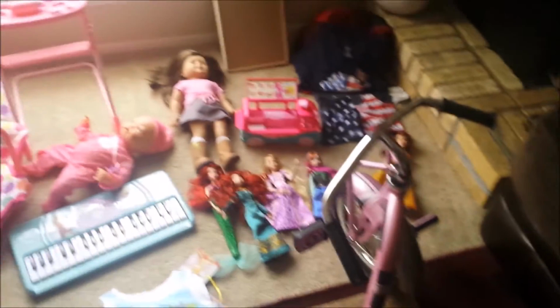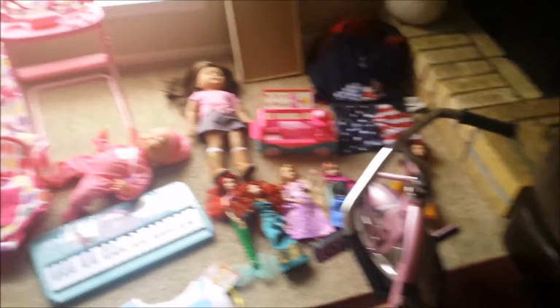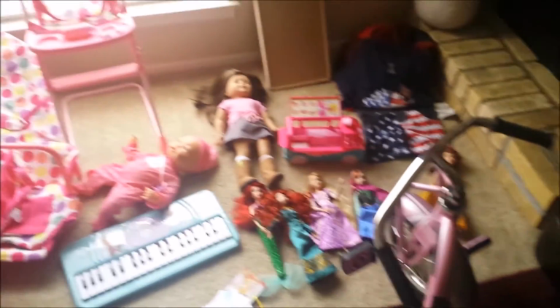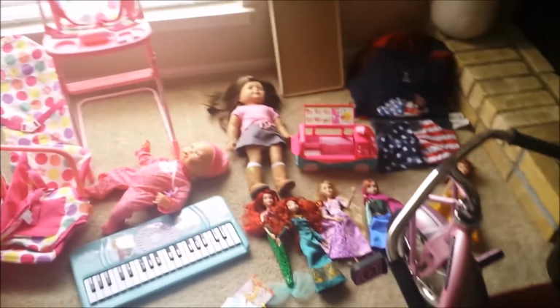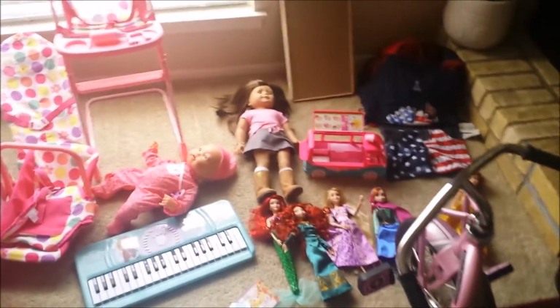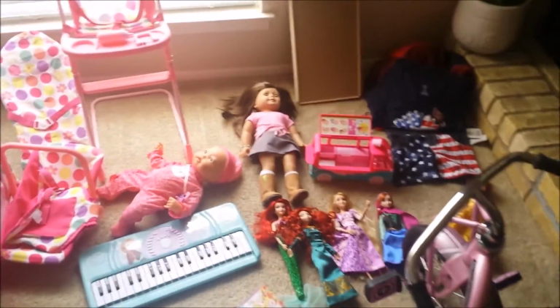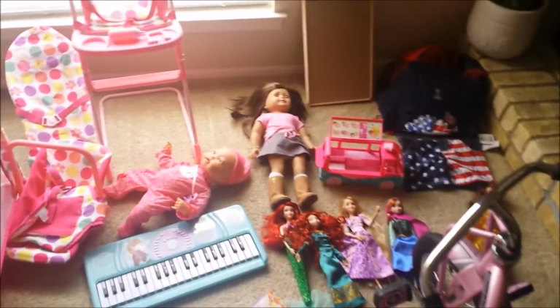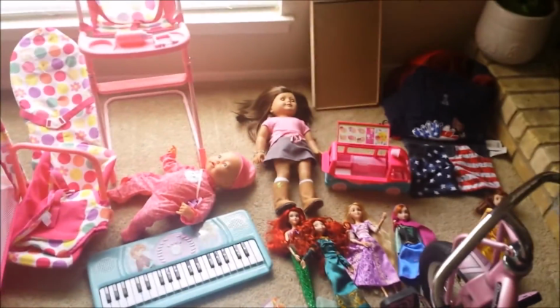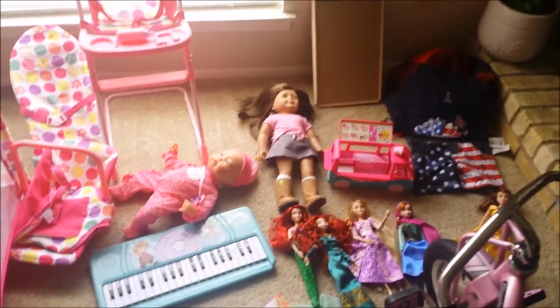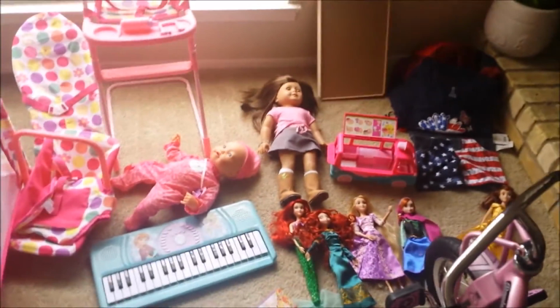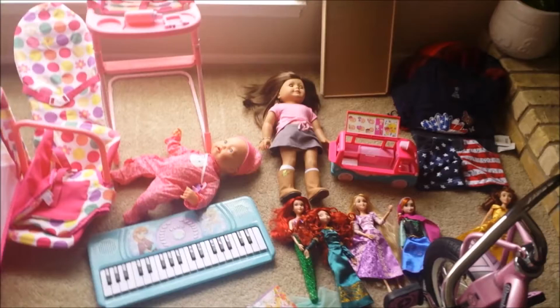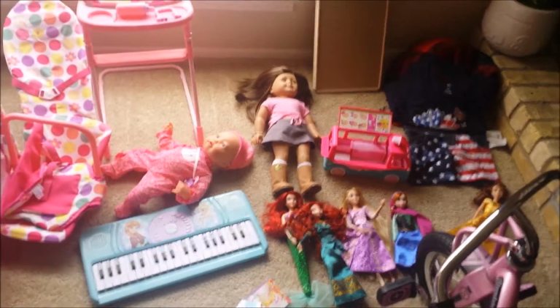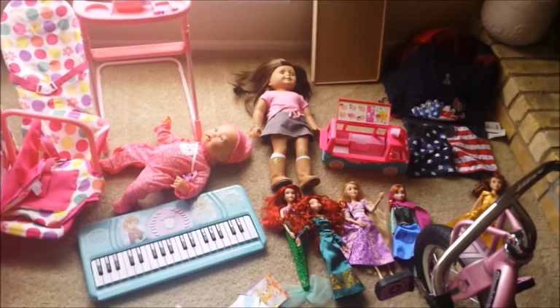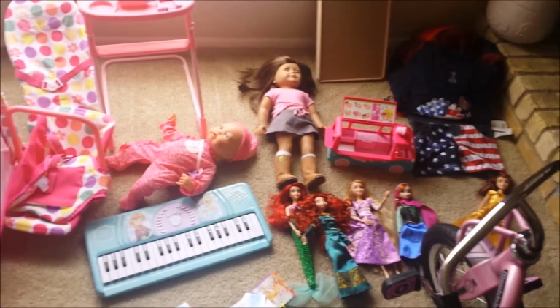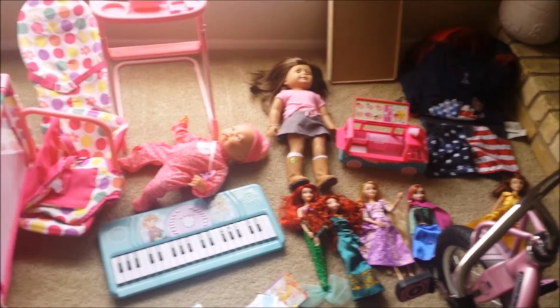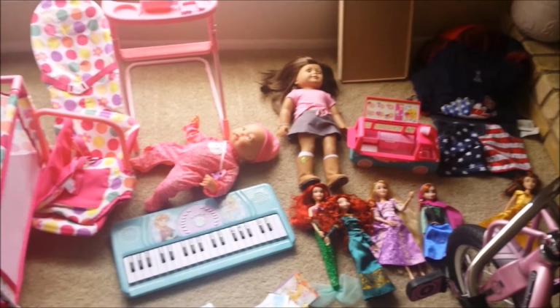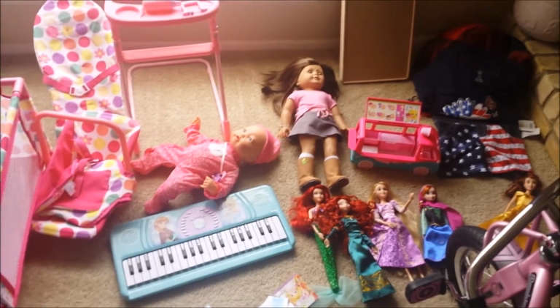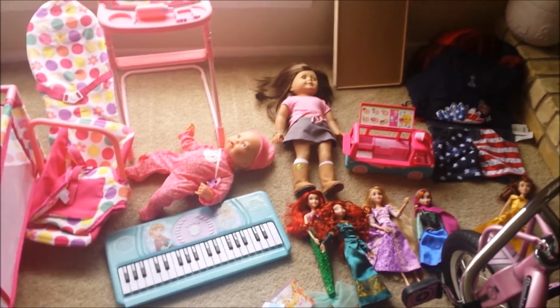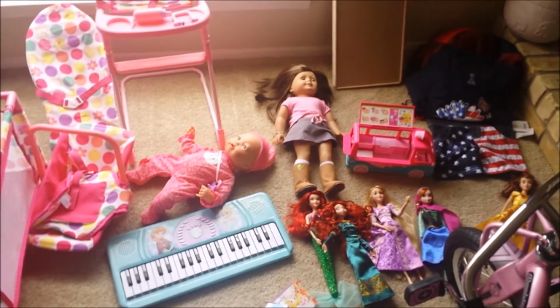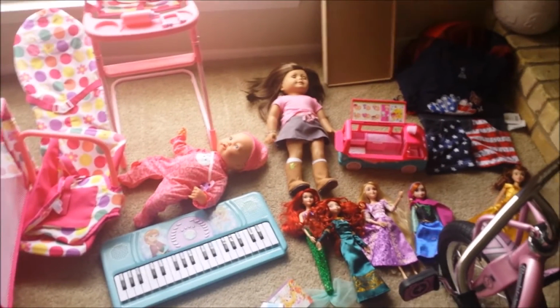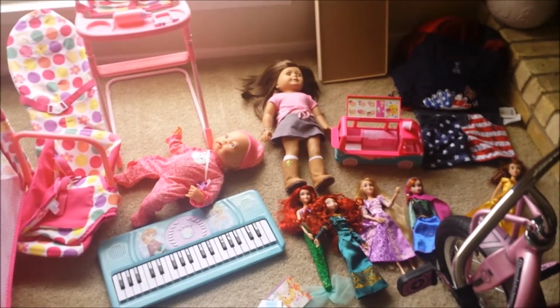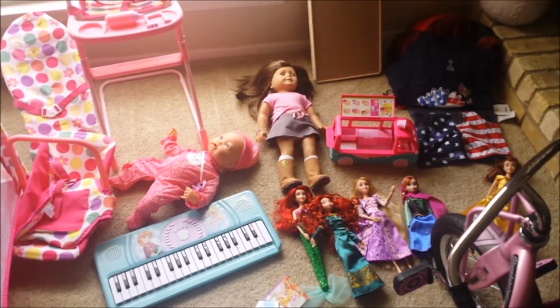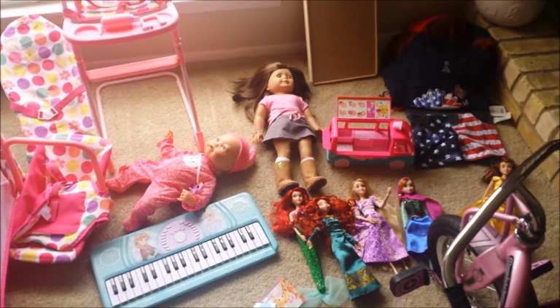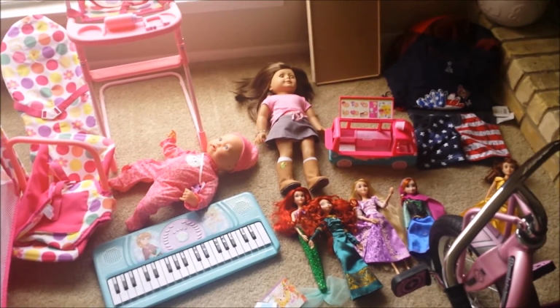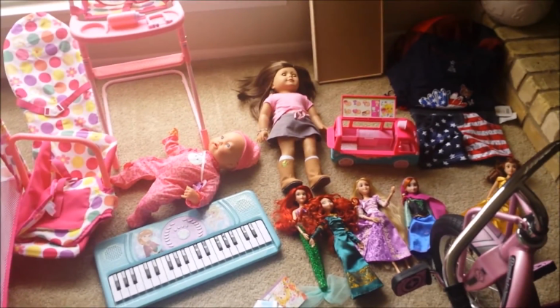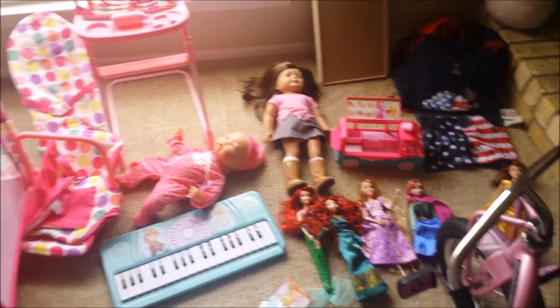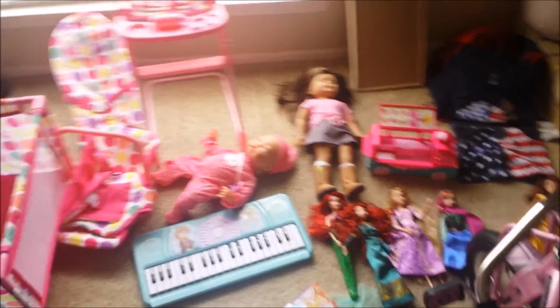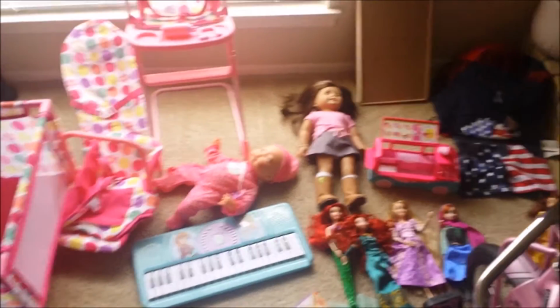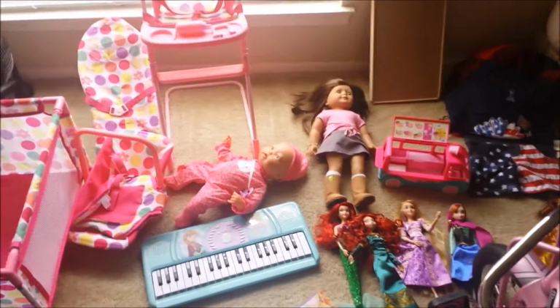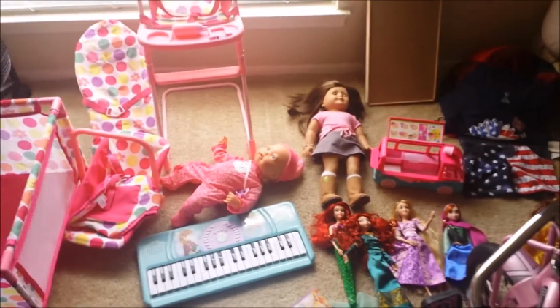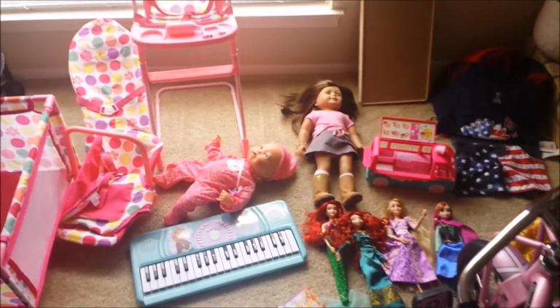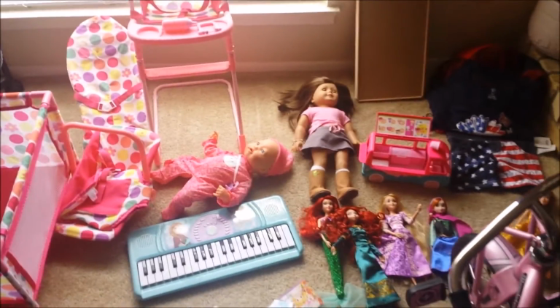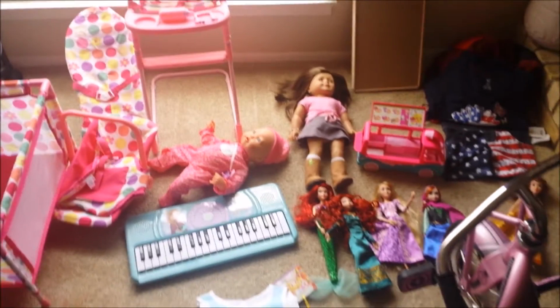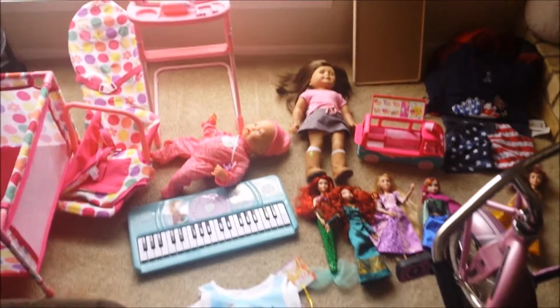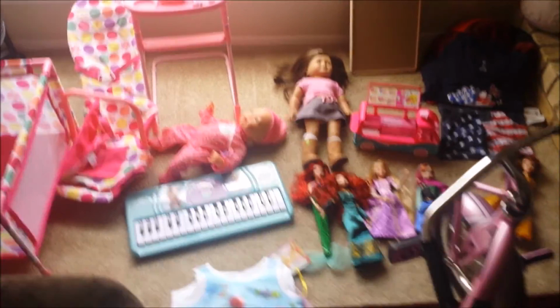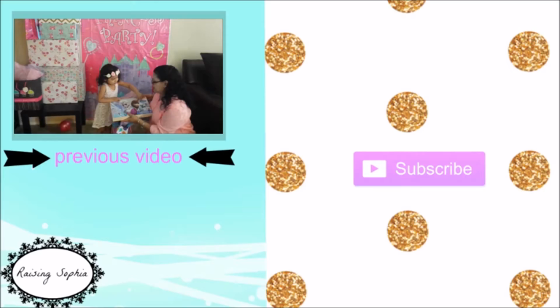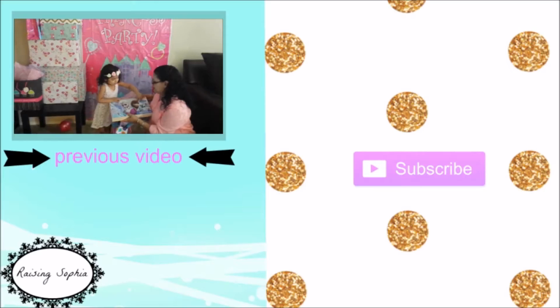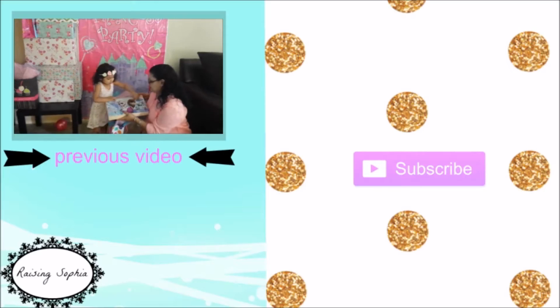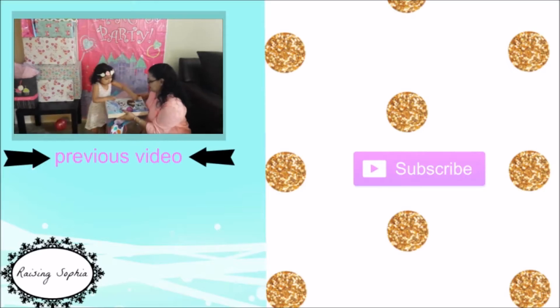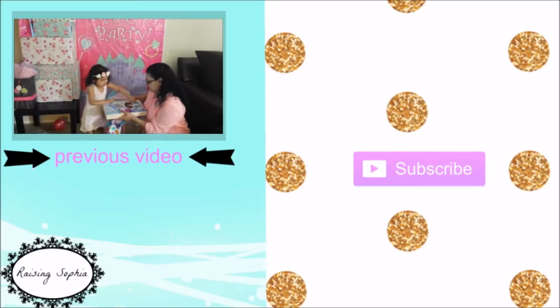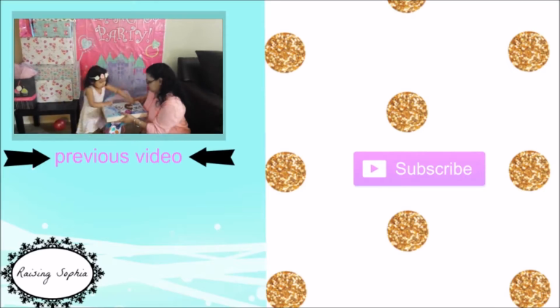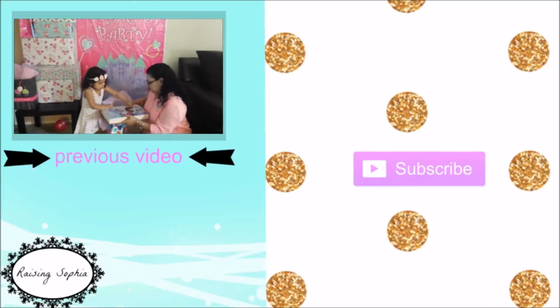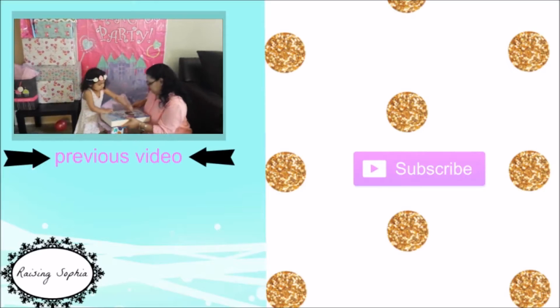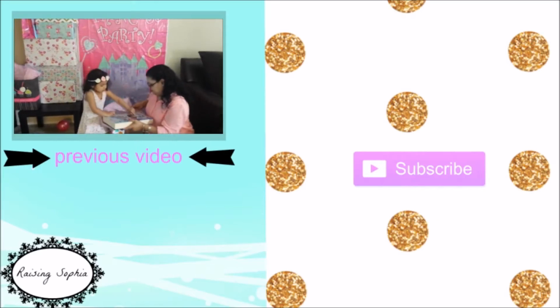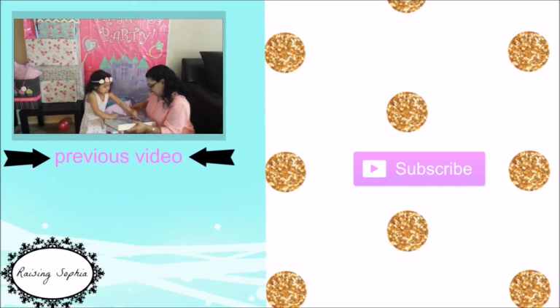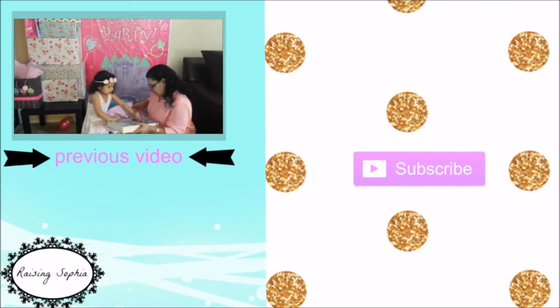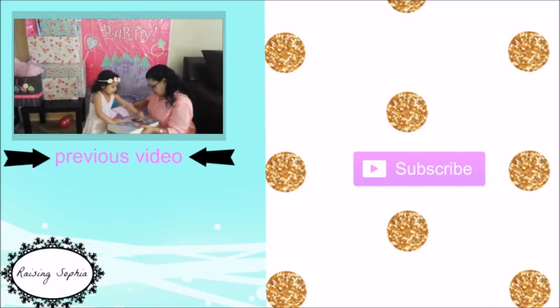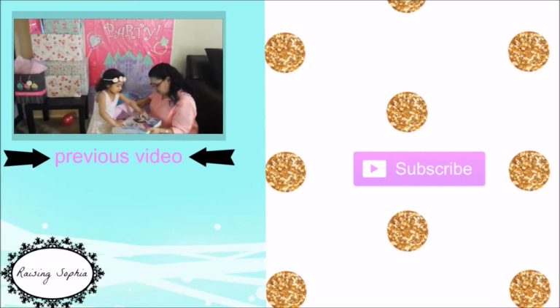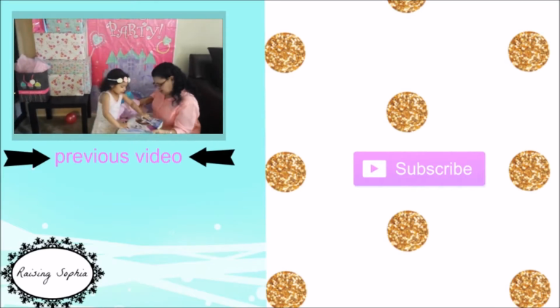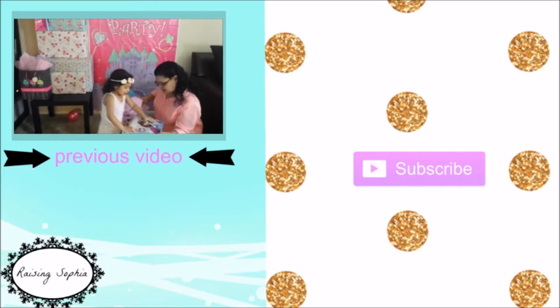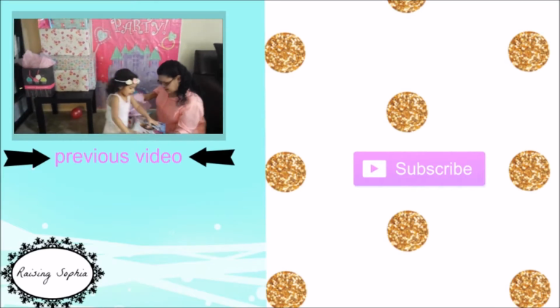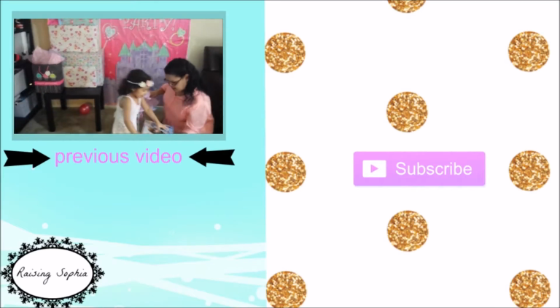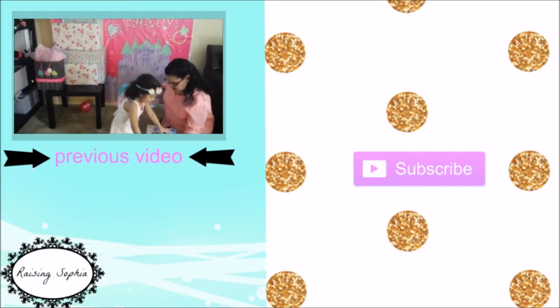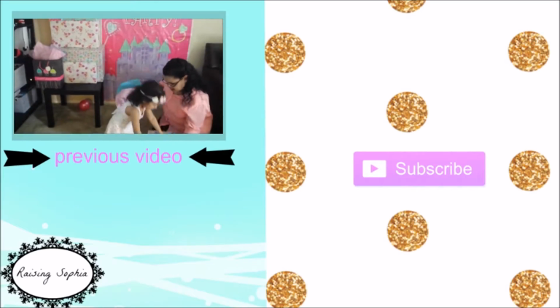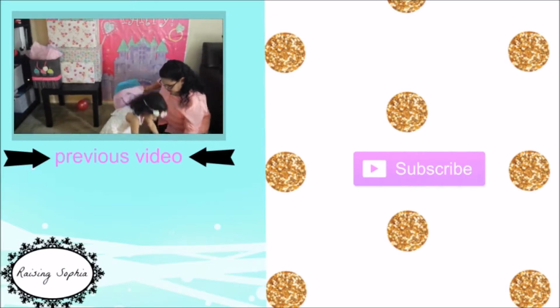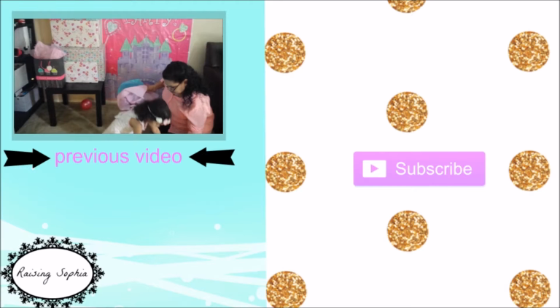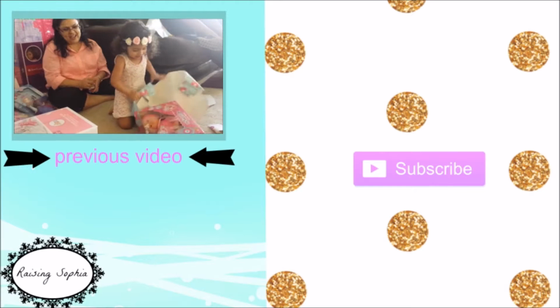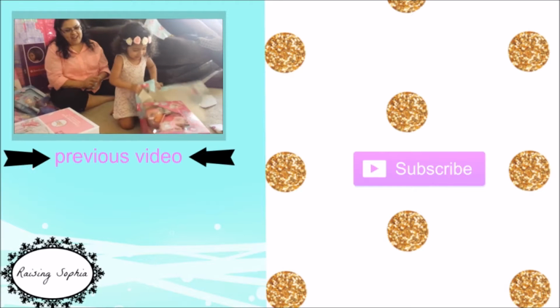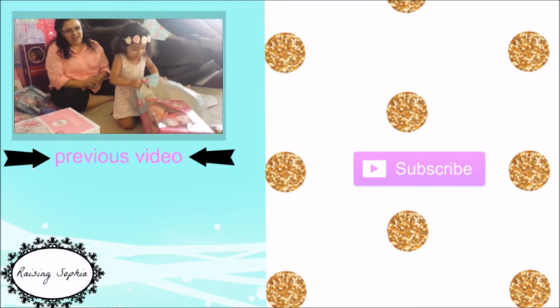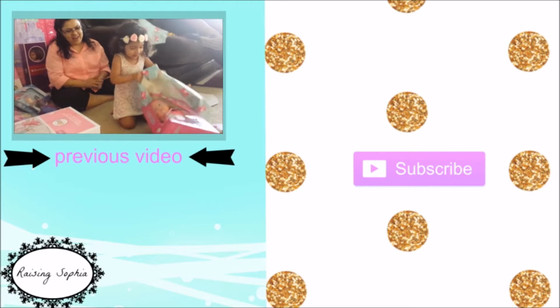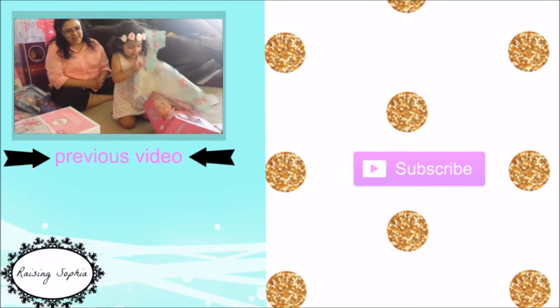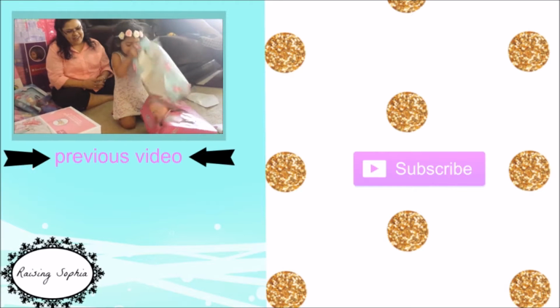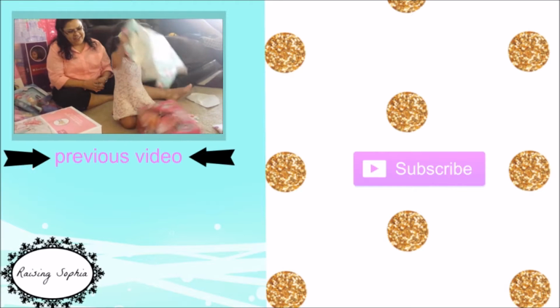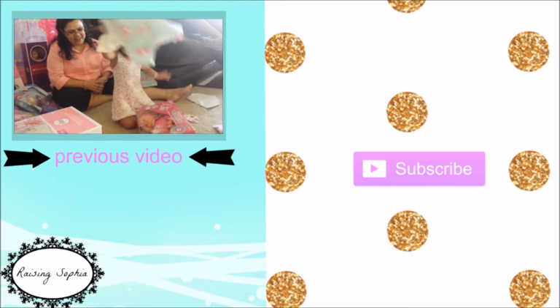Thanks for watching! See you in my next video — bye!